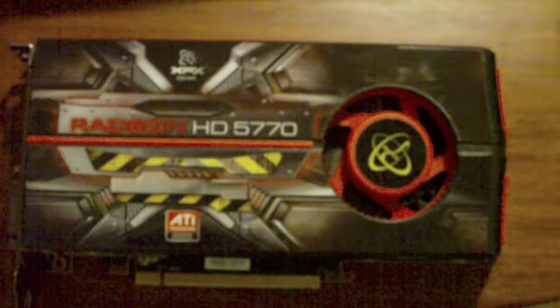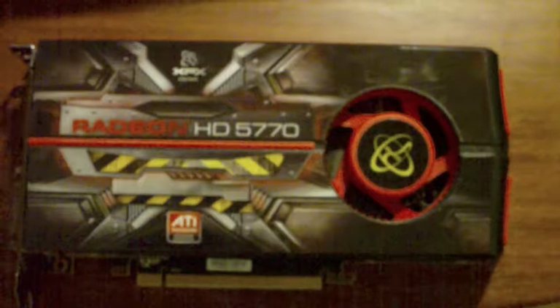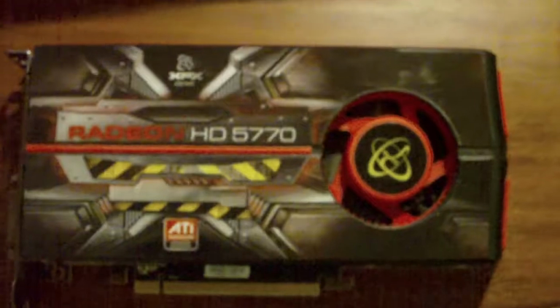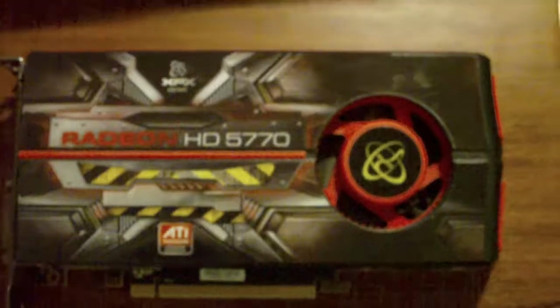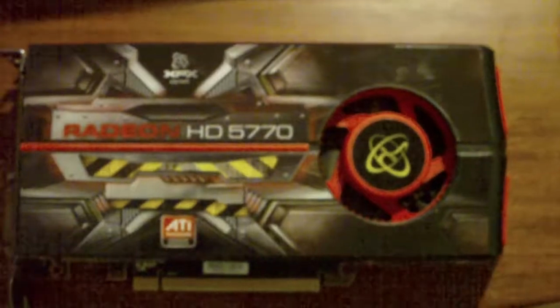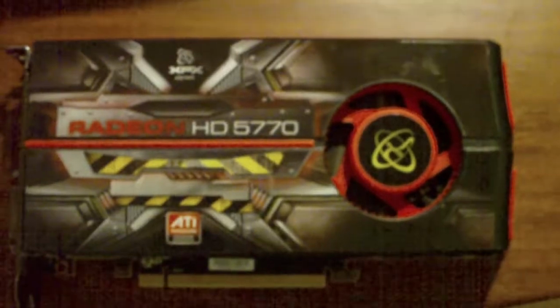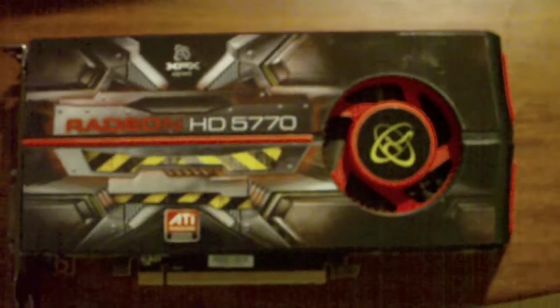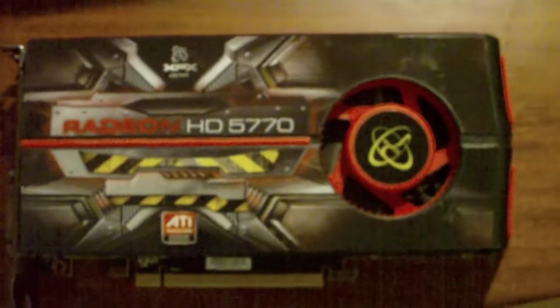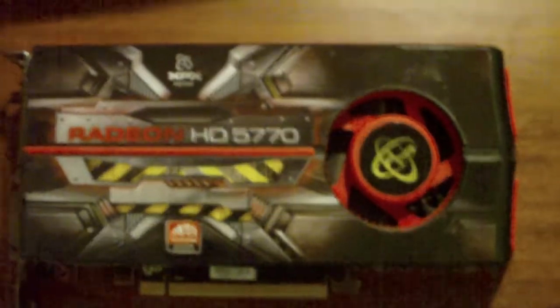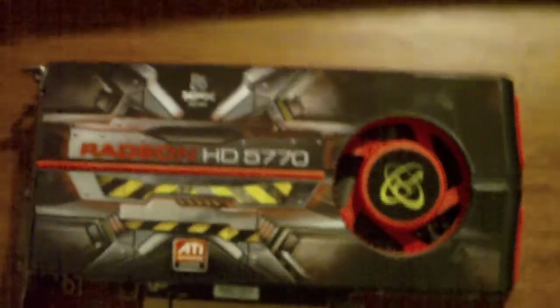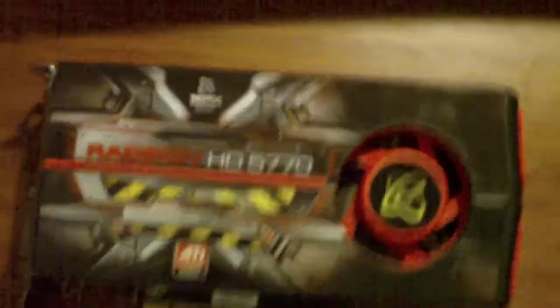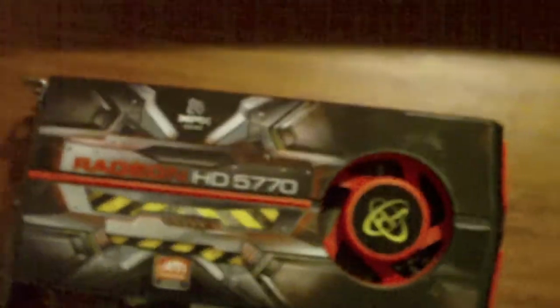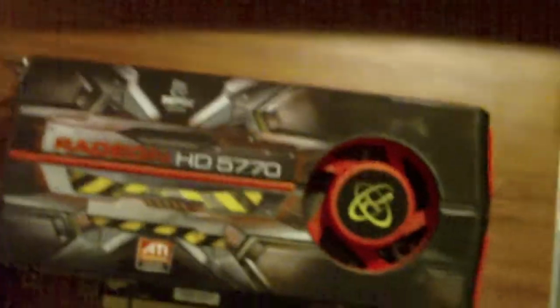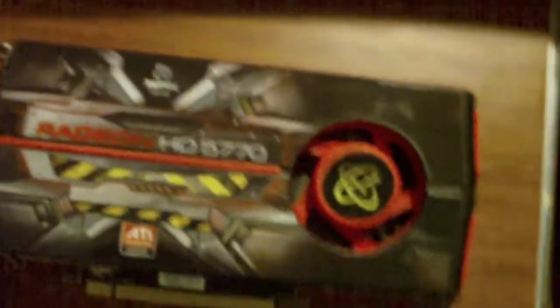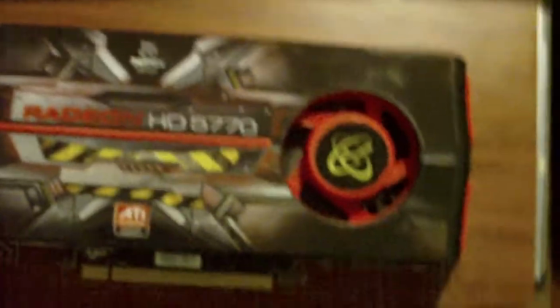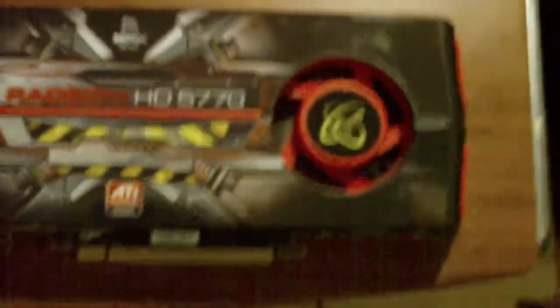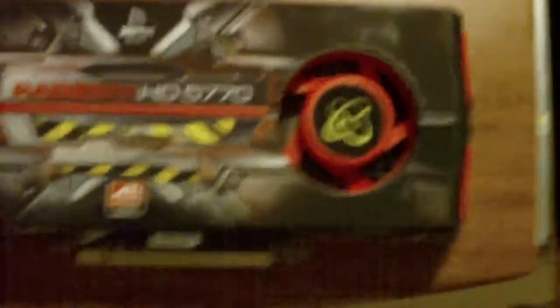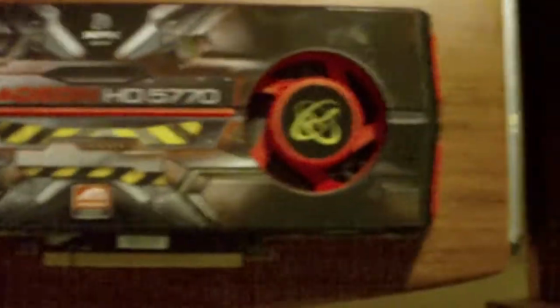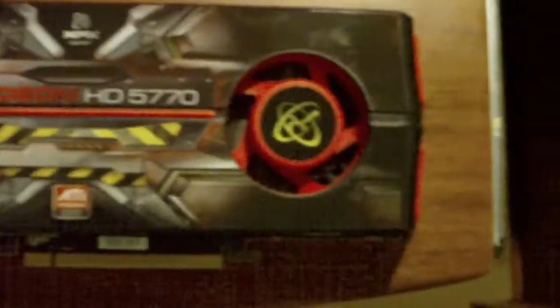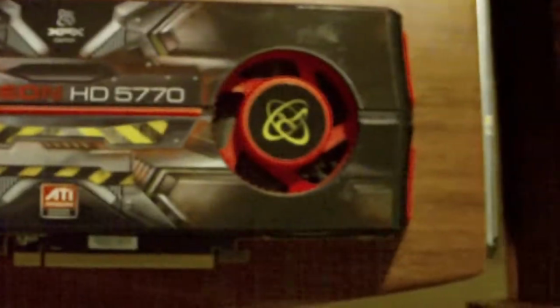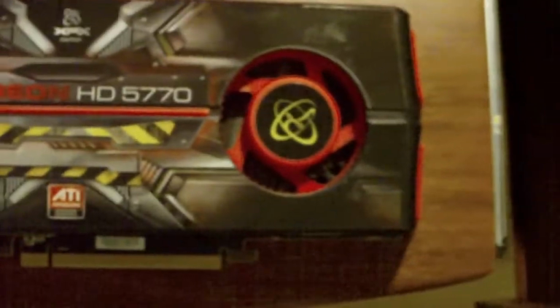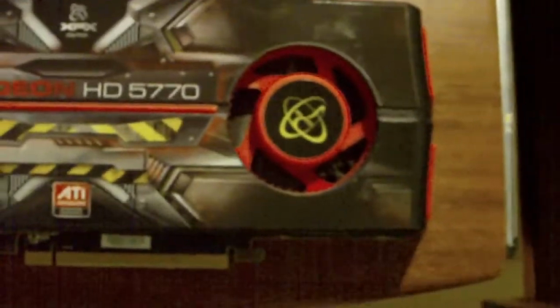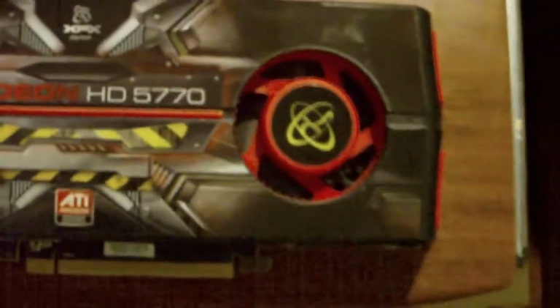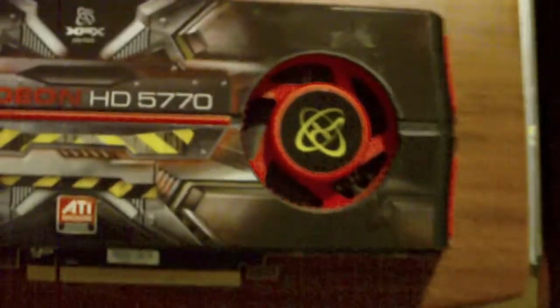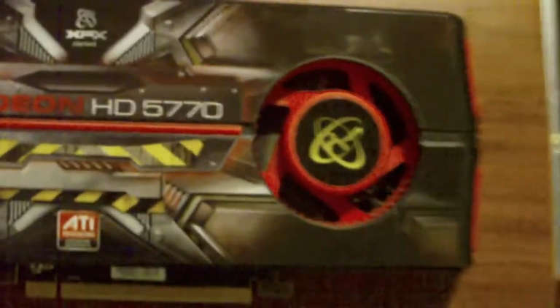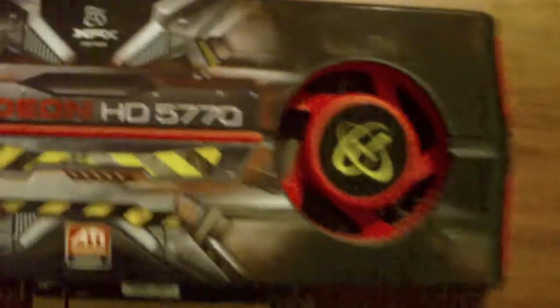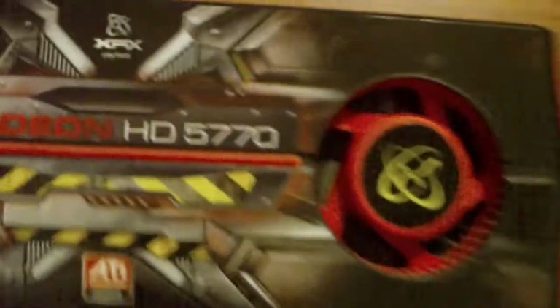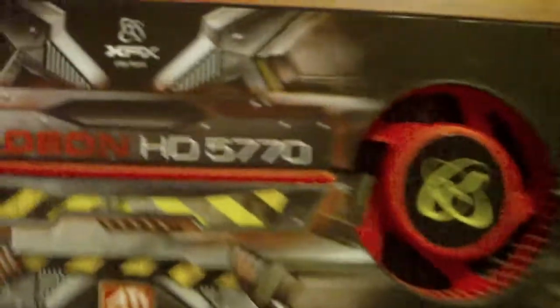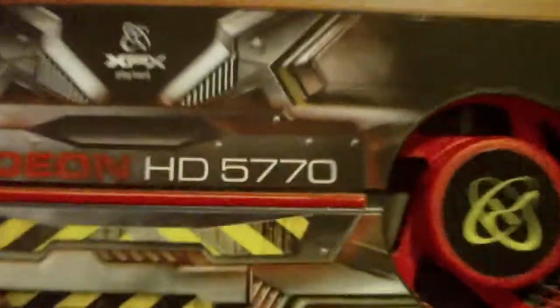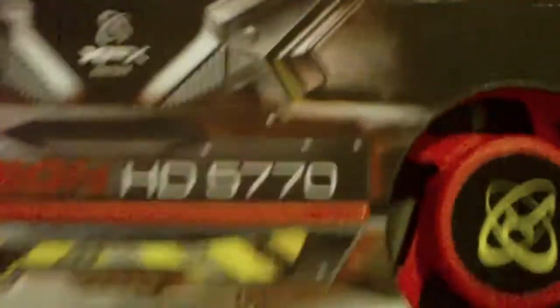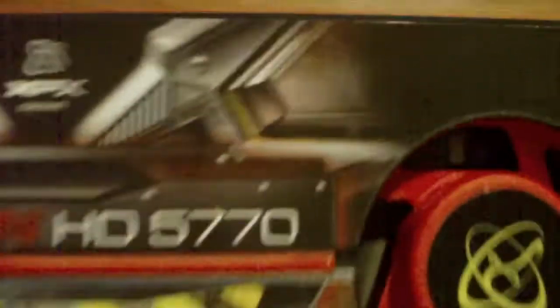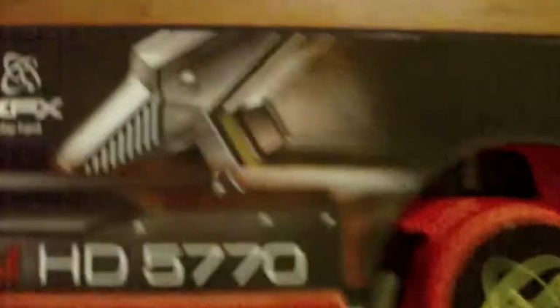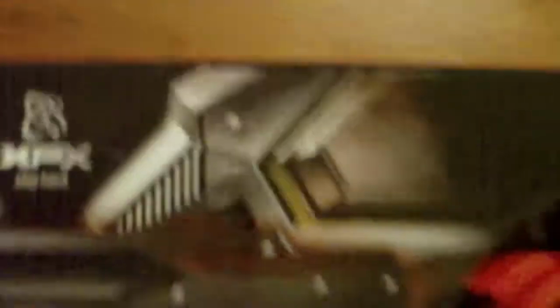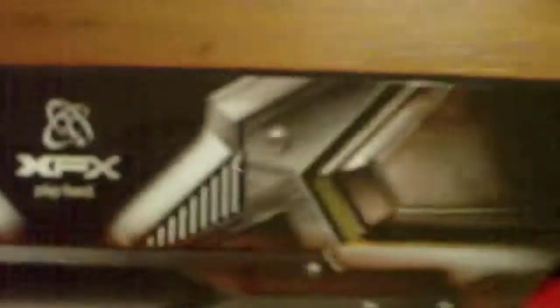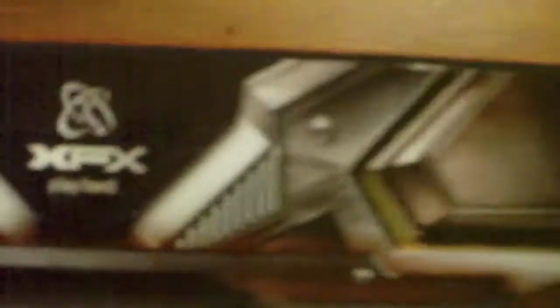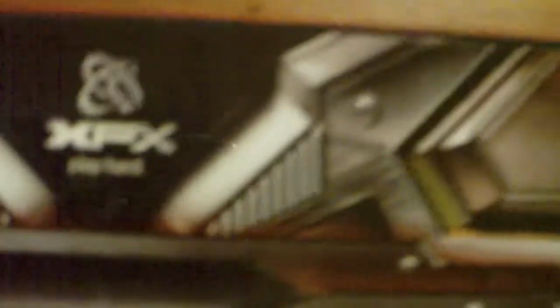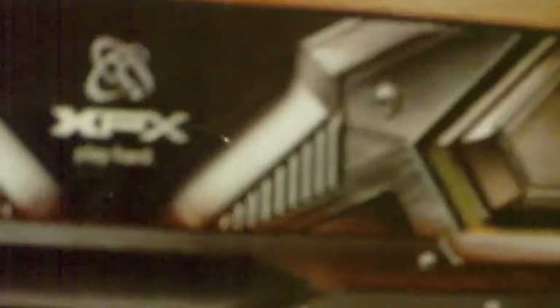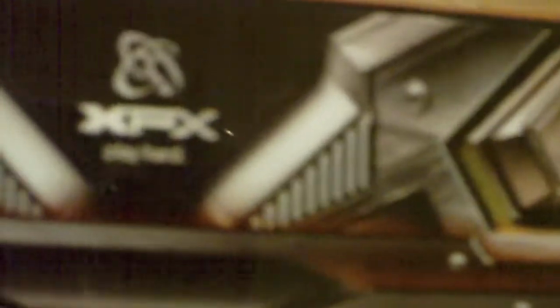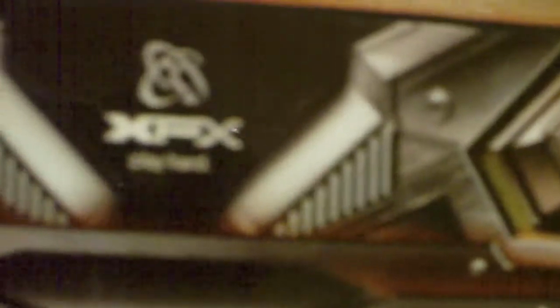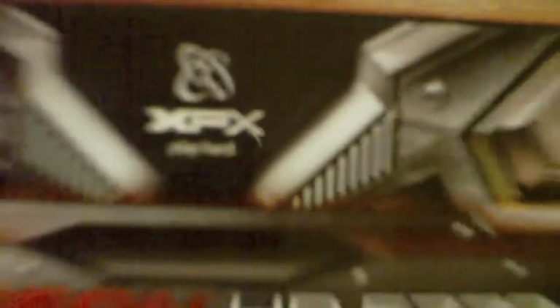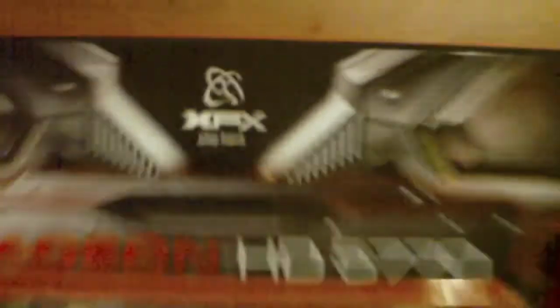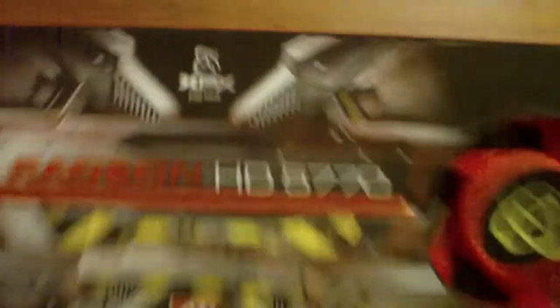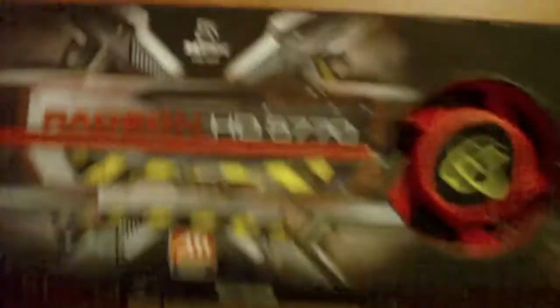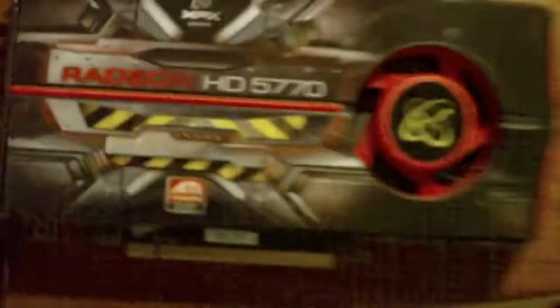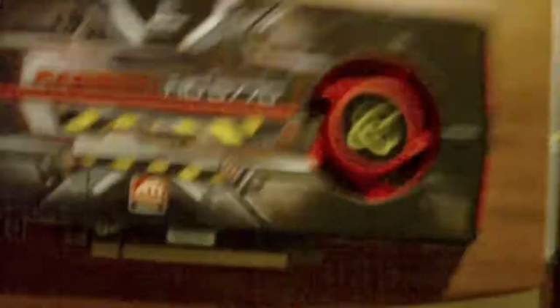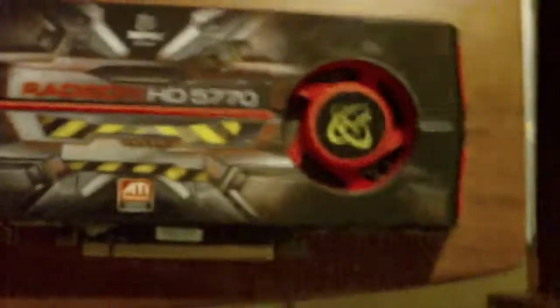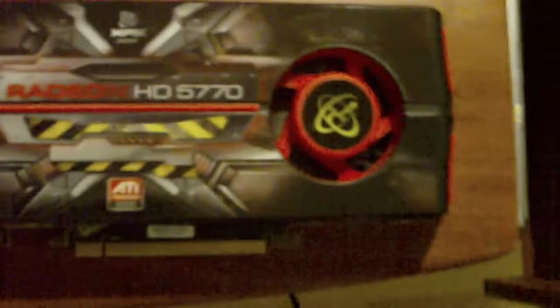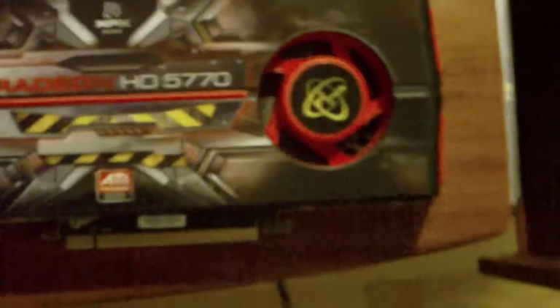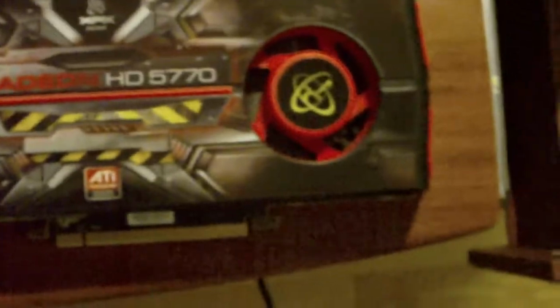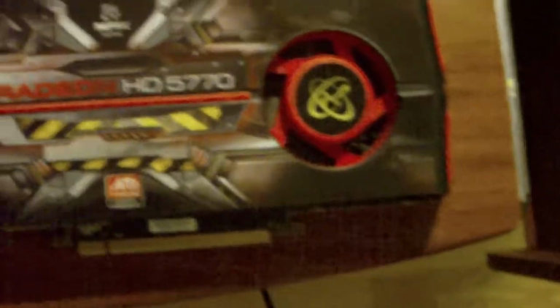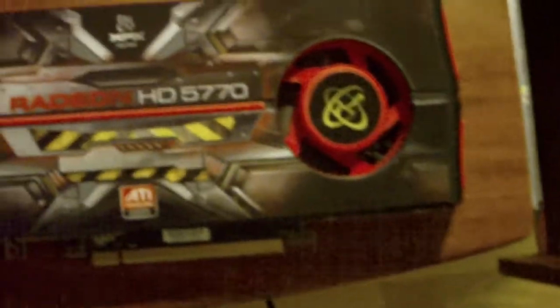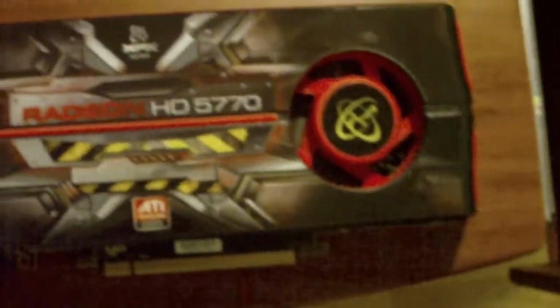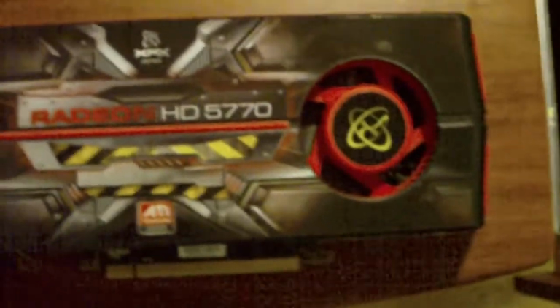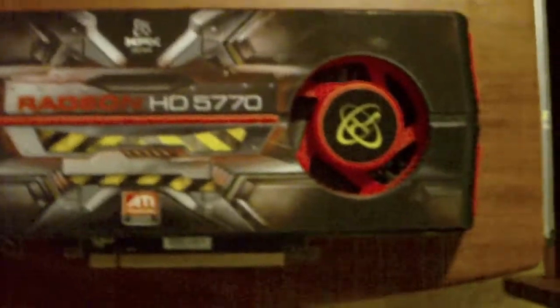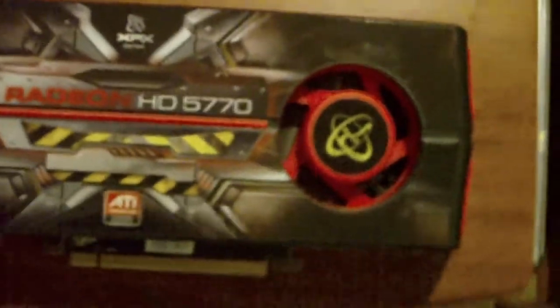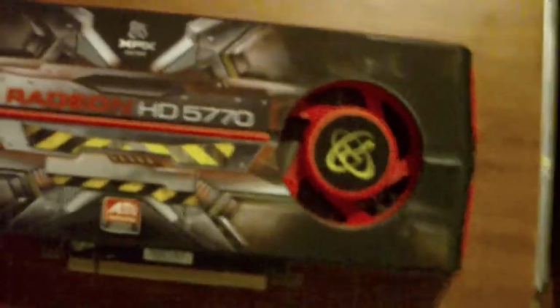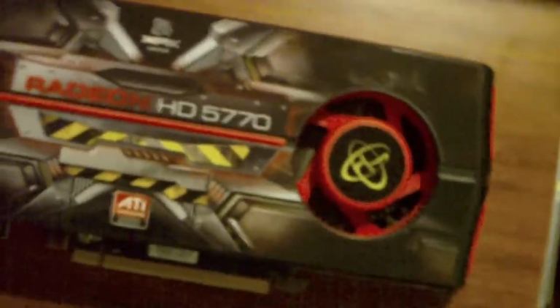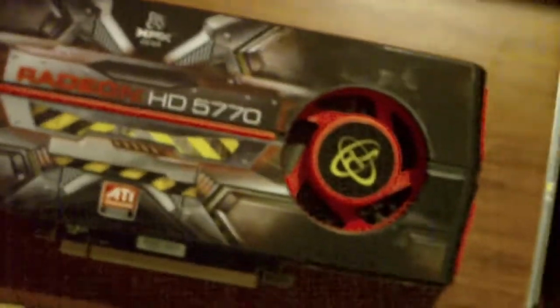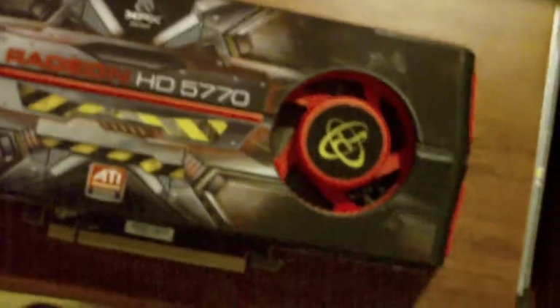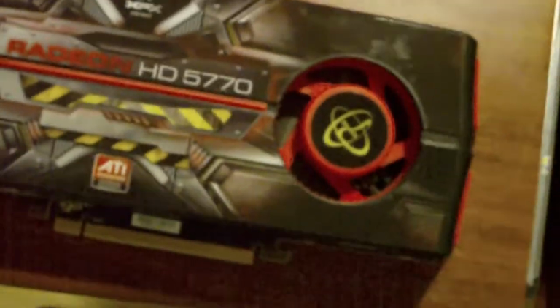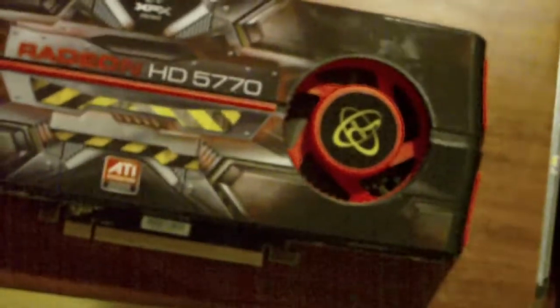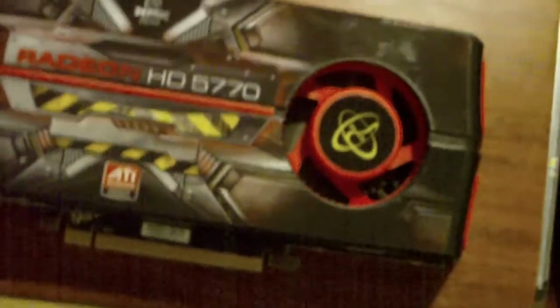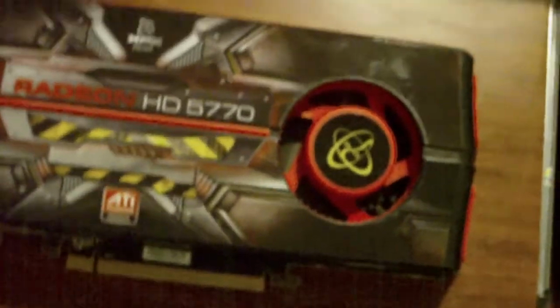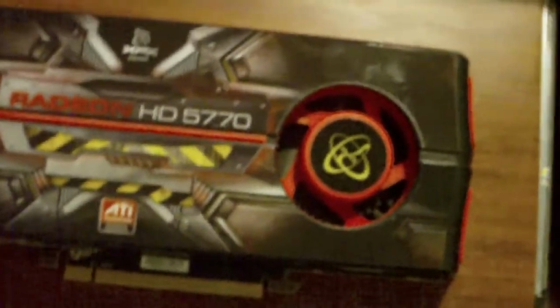Today I'm going to review the HD5770 from XFX. First I'll go over the accessories.